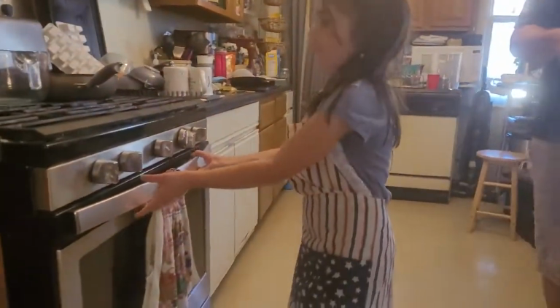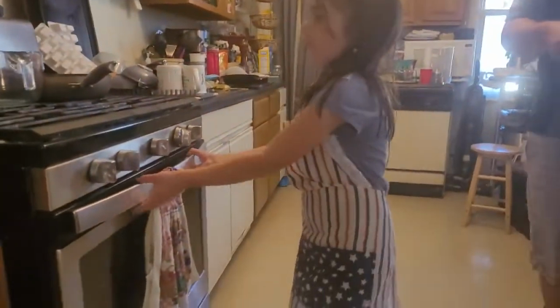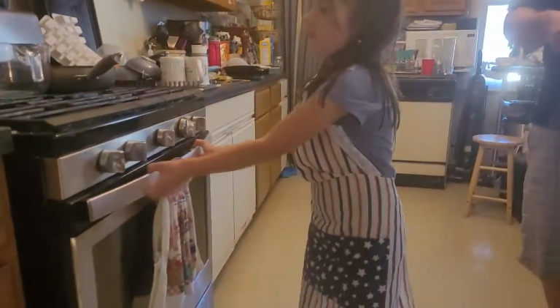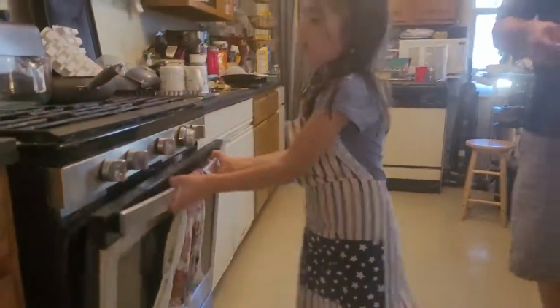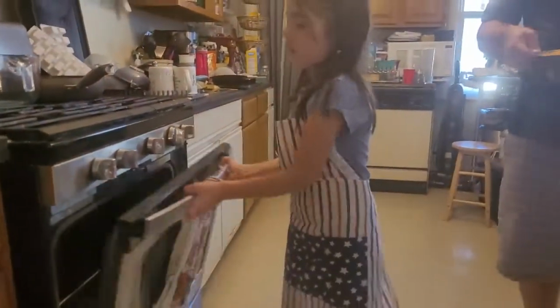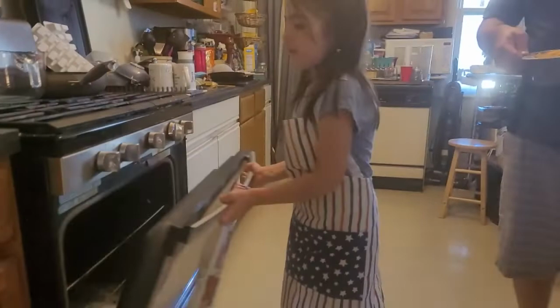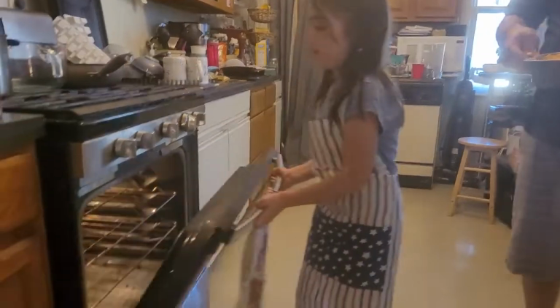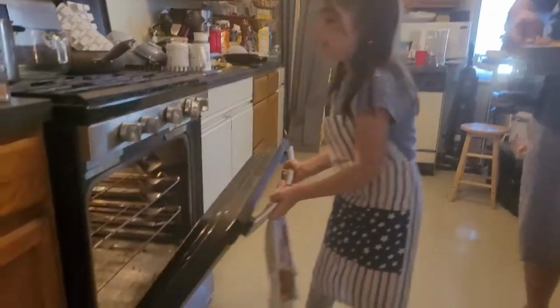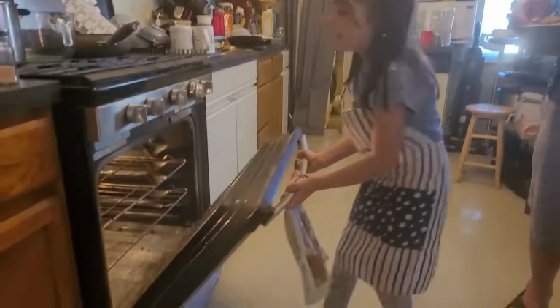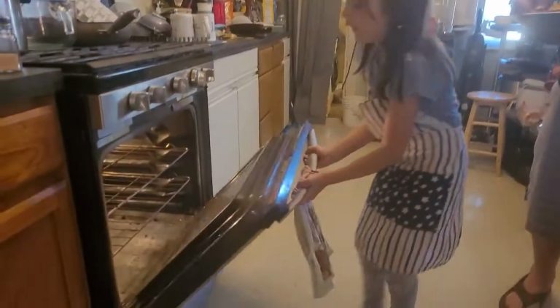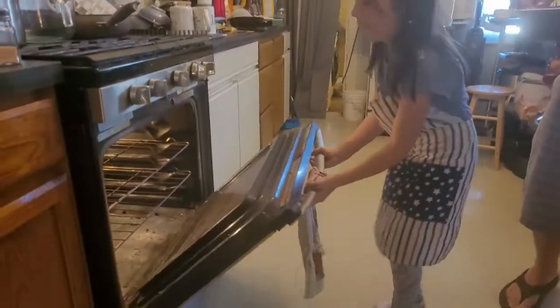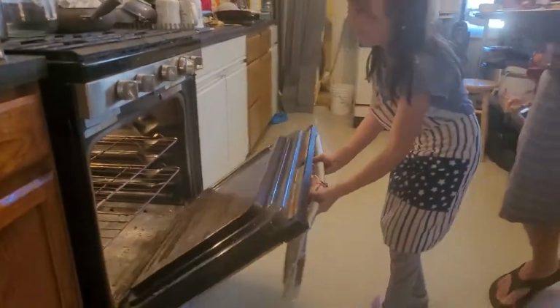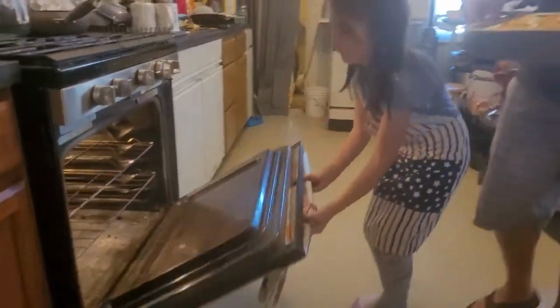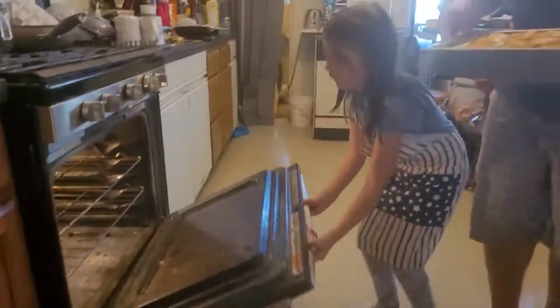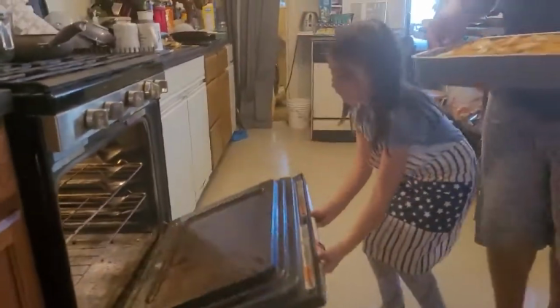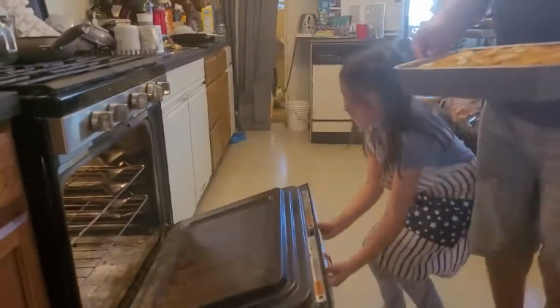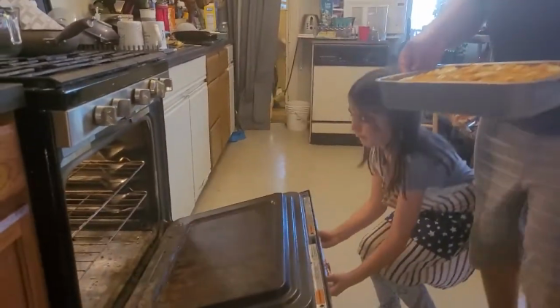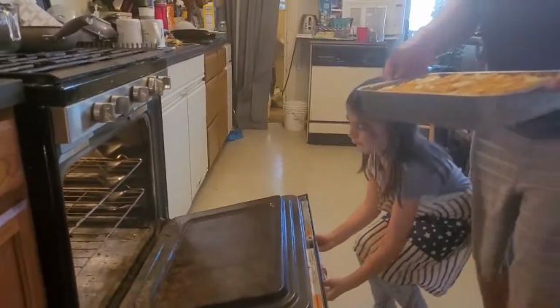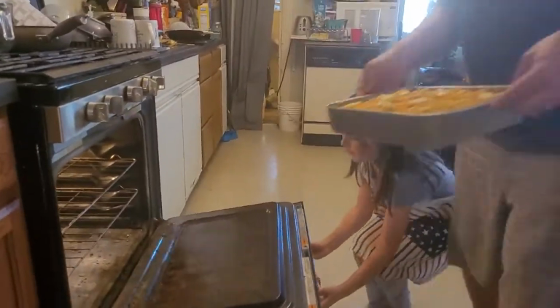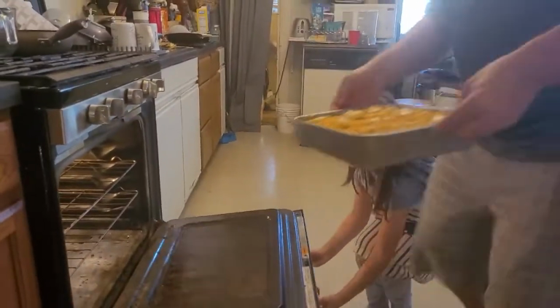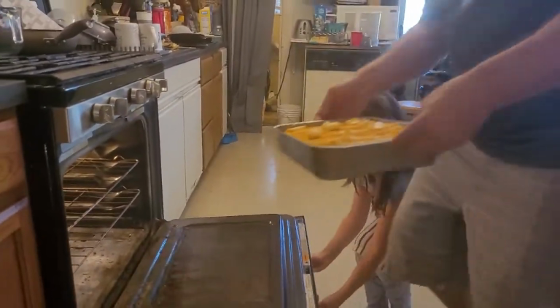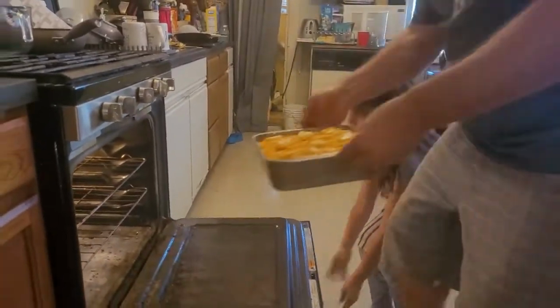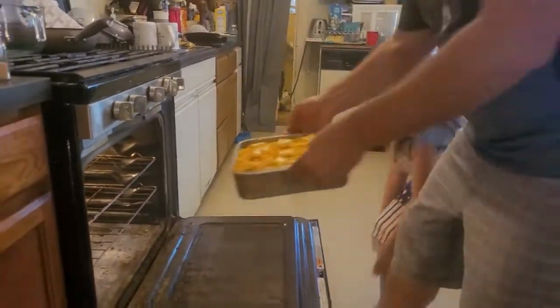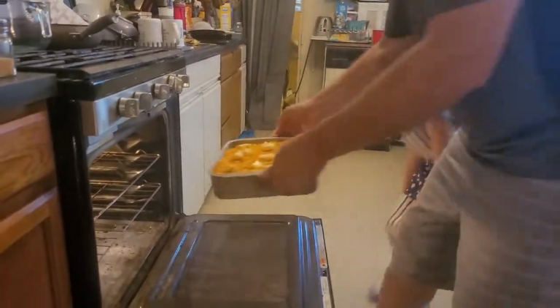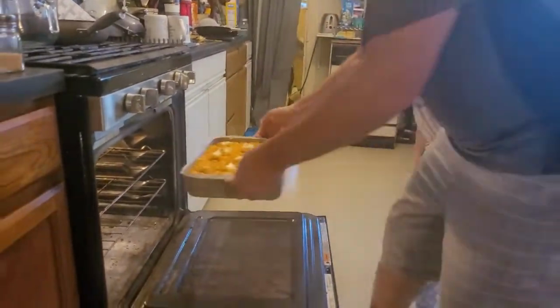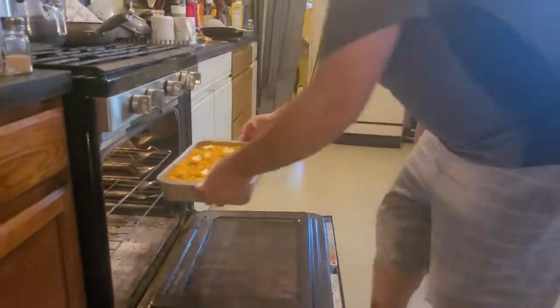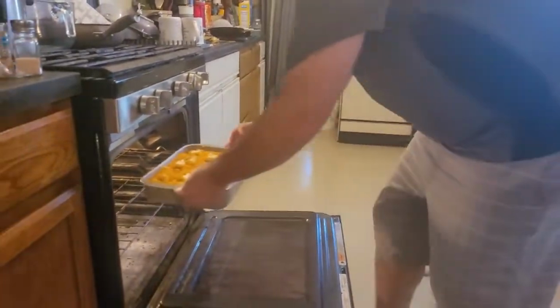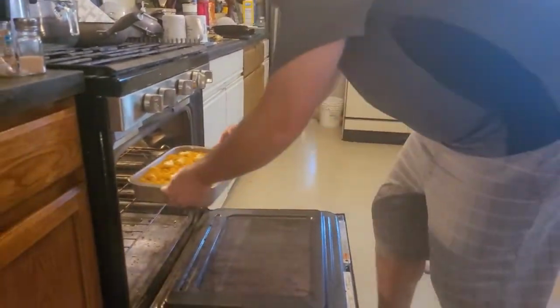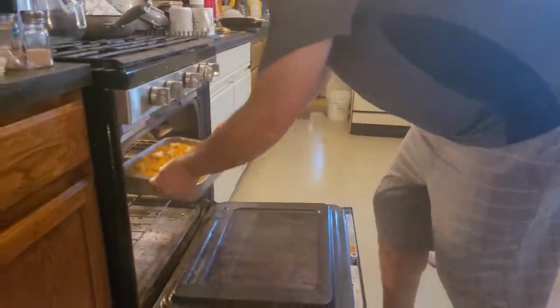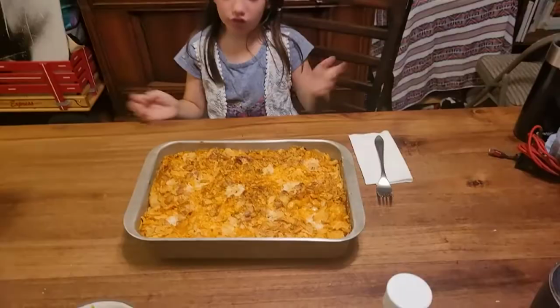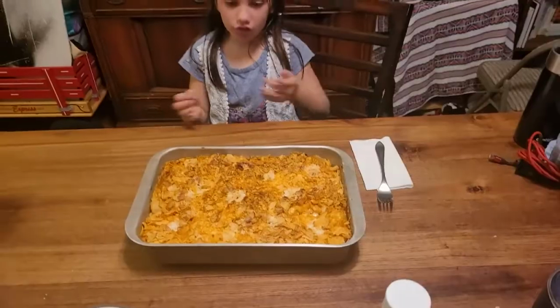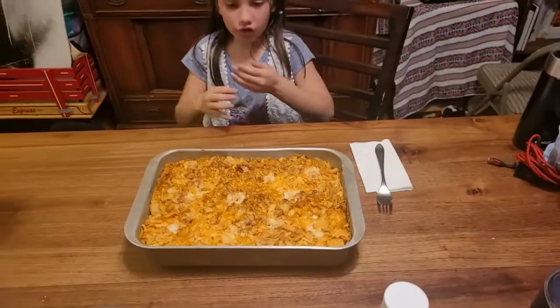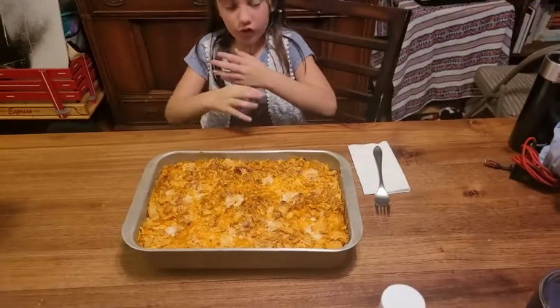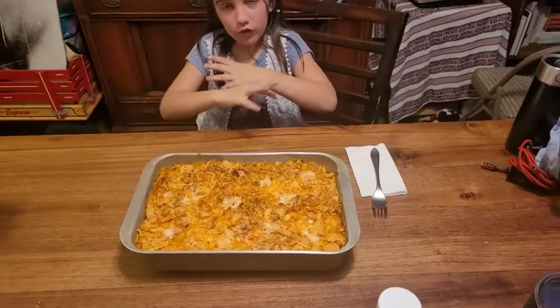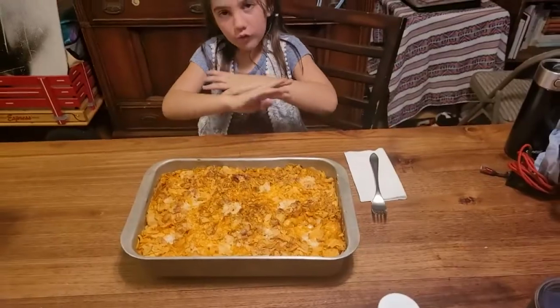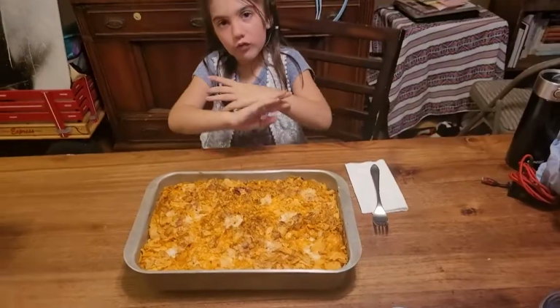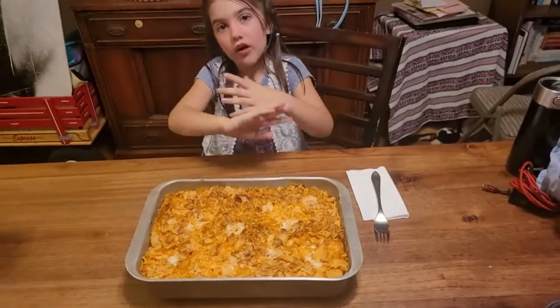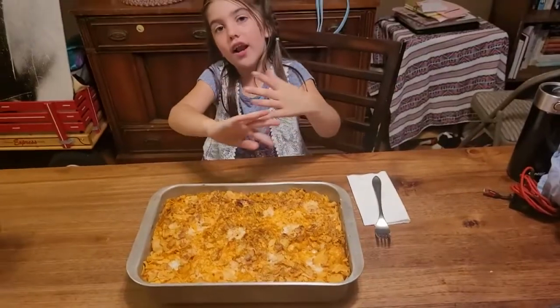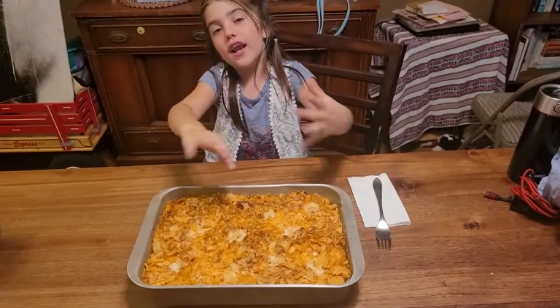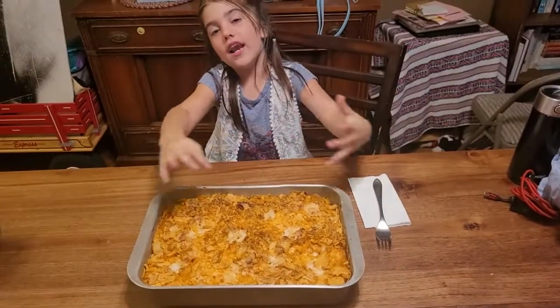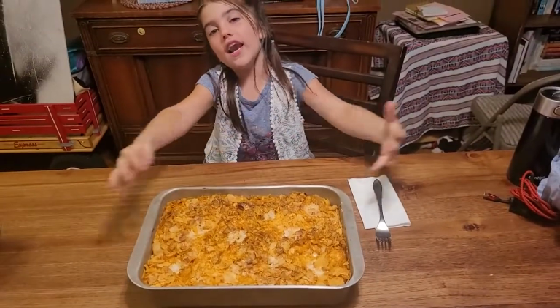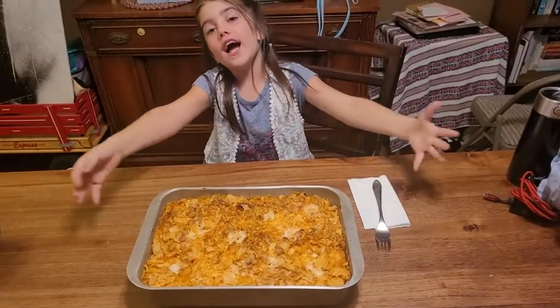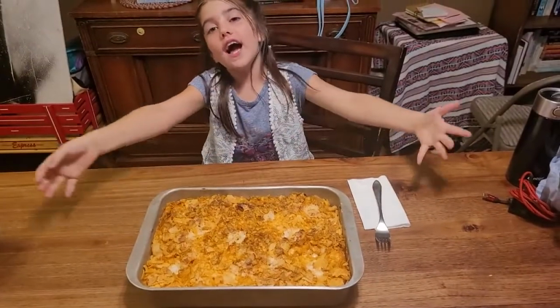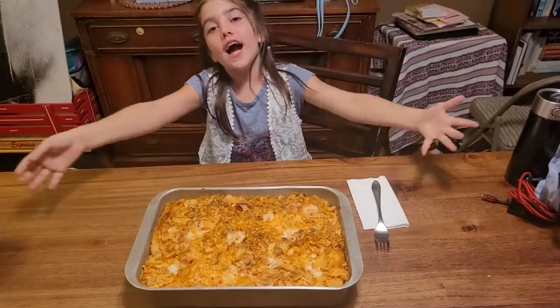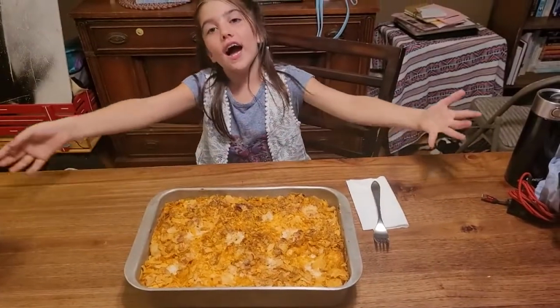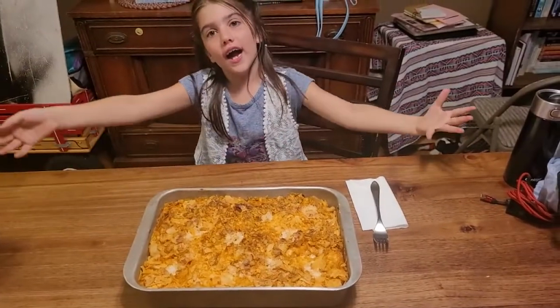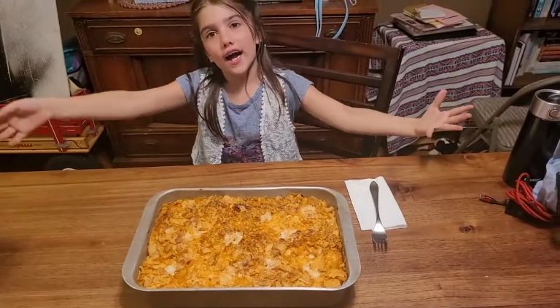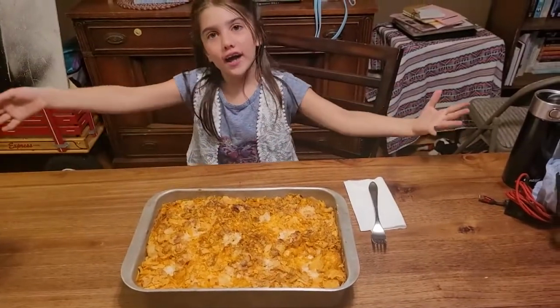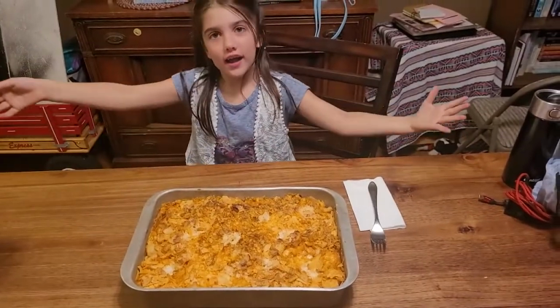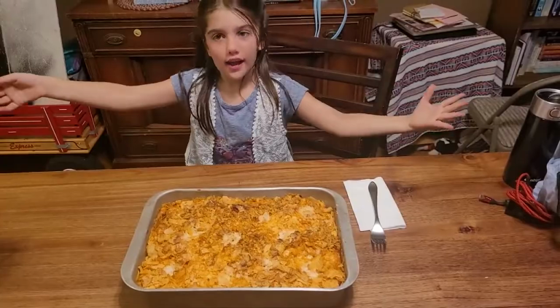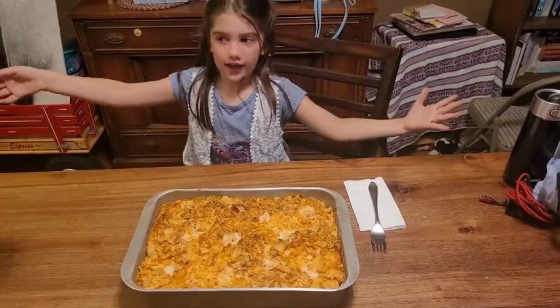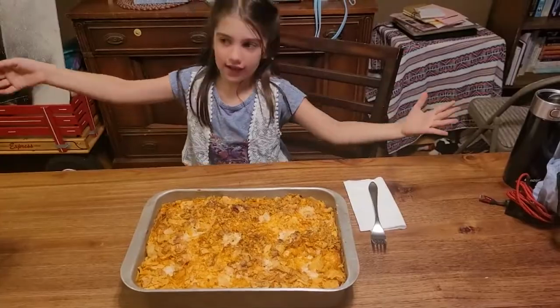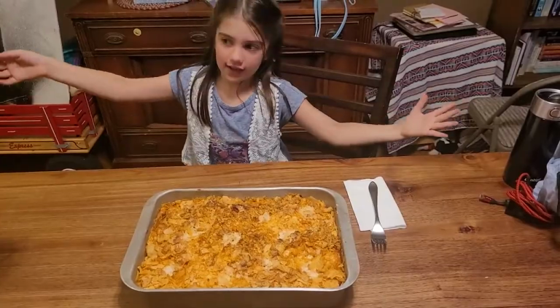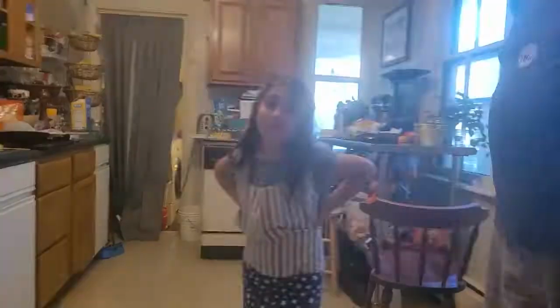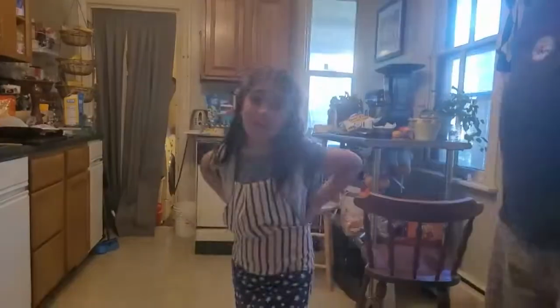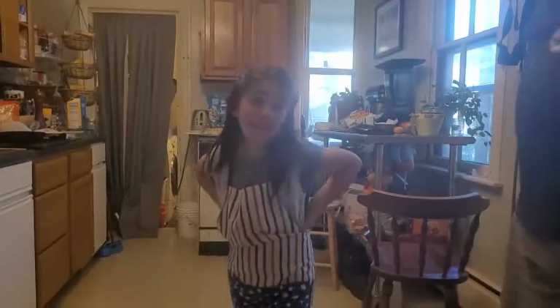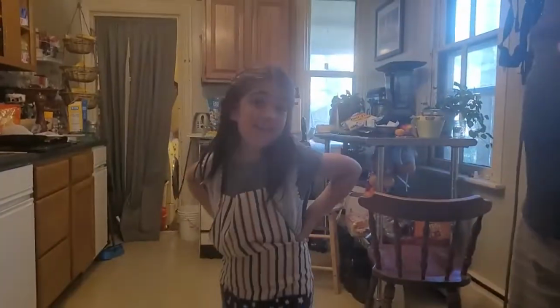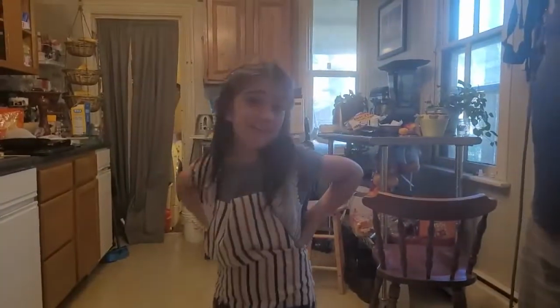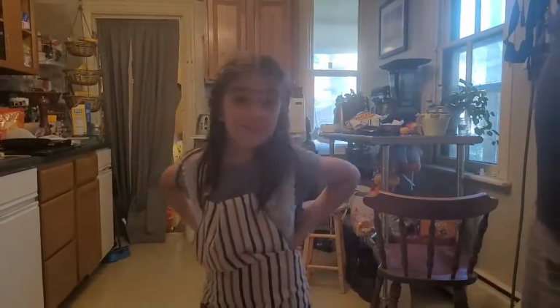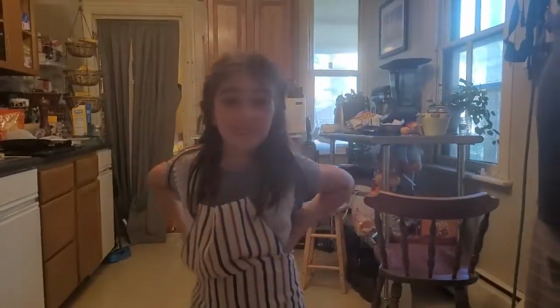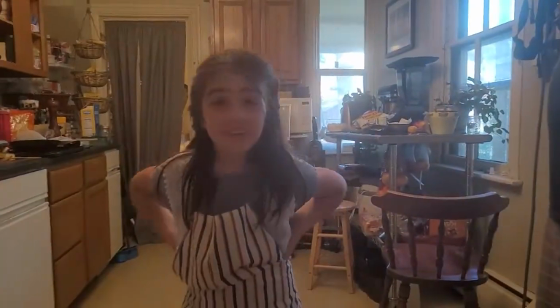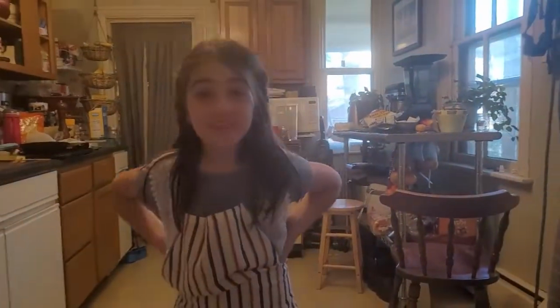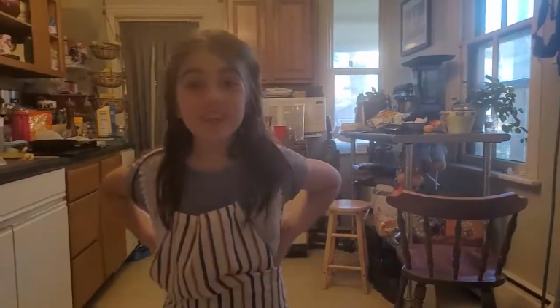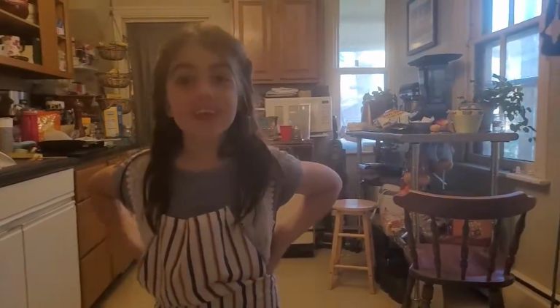Now we're going to put it in. Voila! Thank you for joining me.